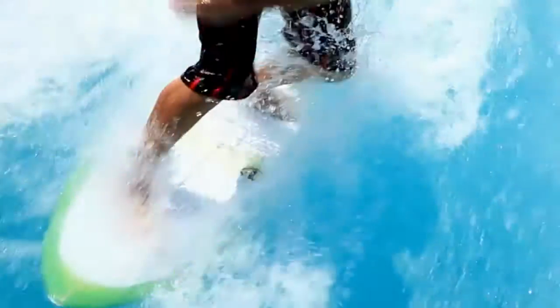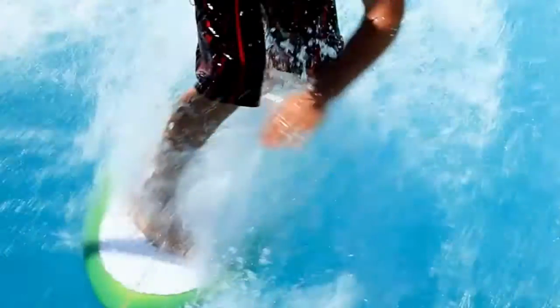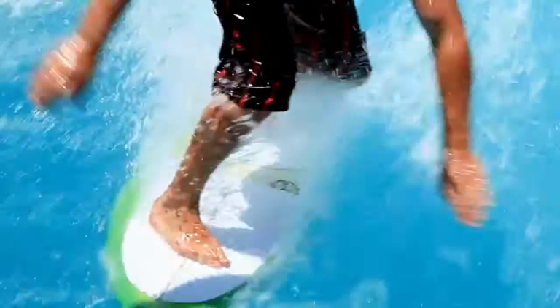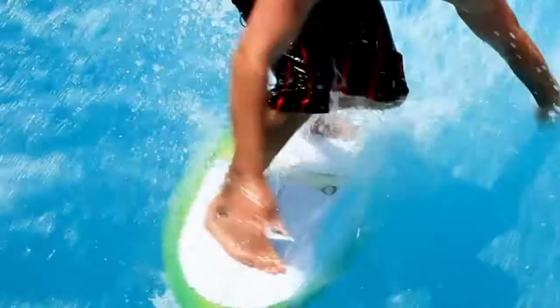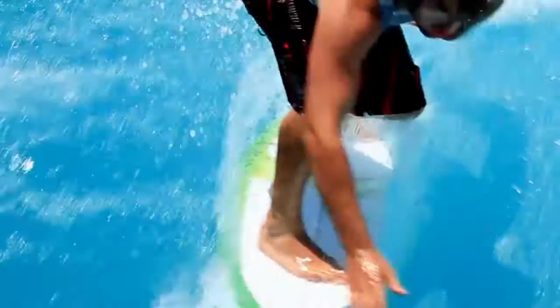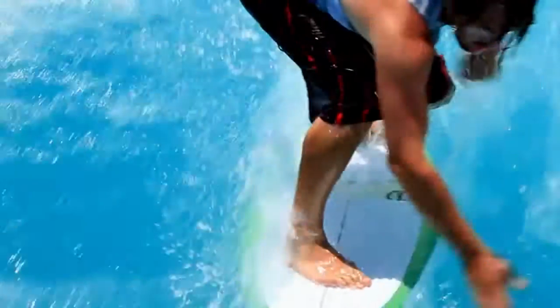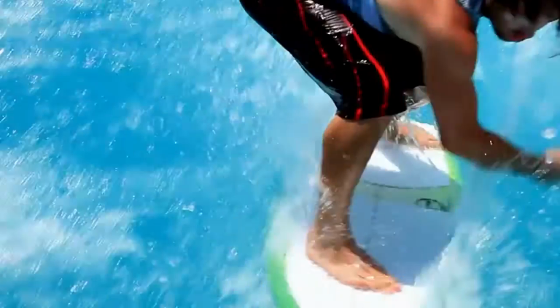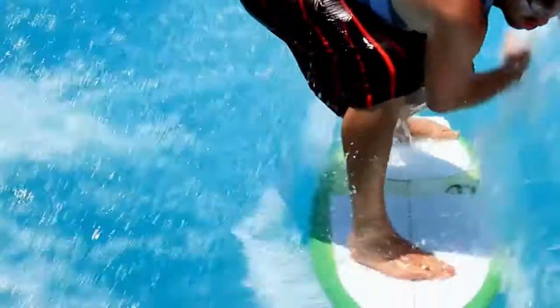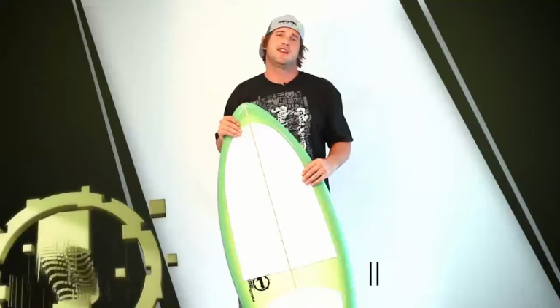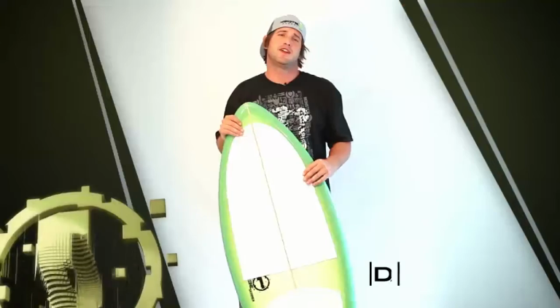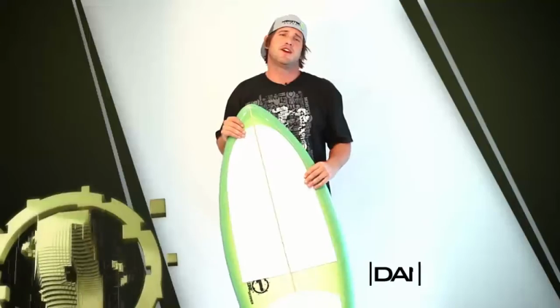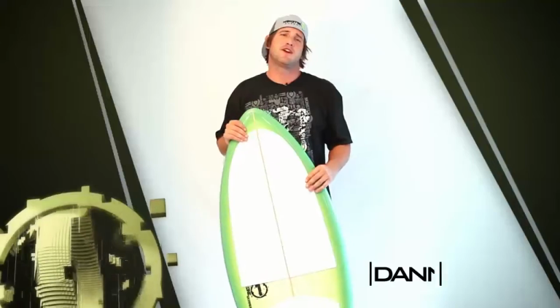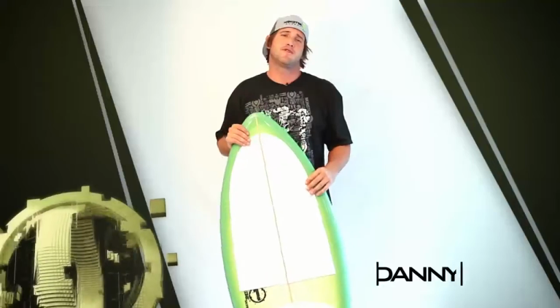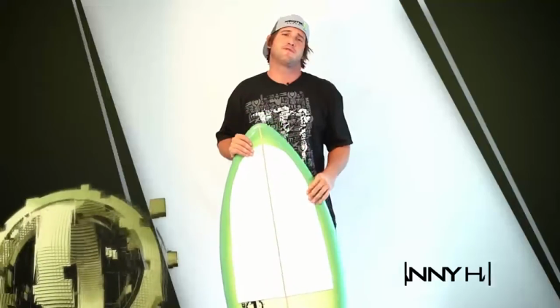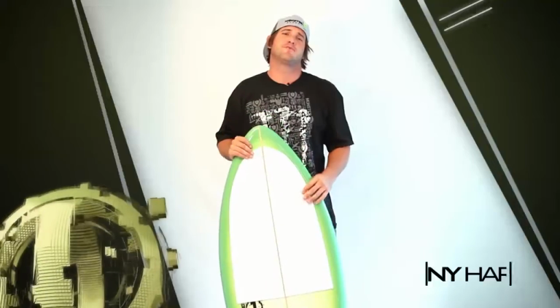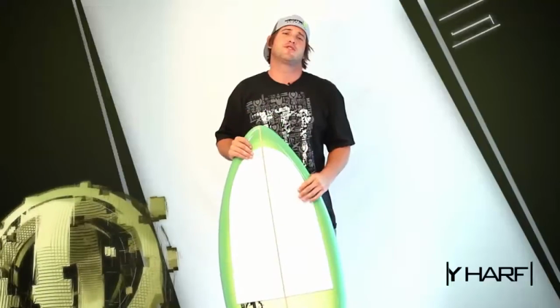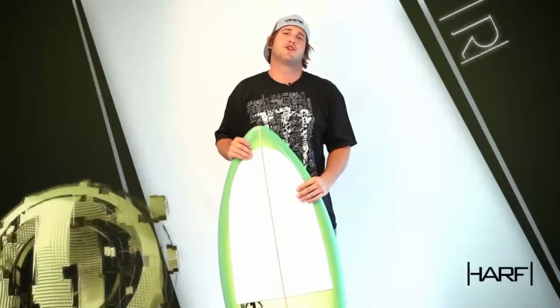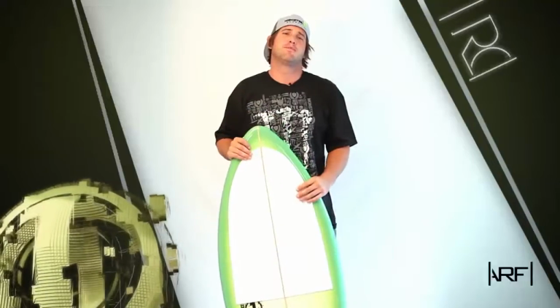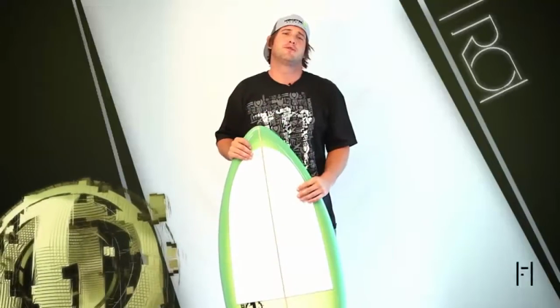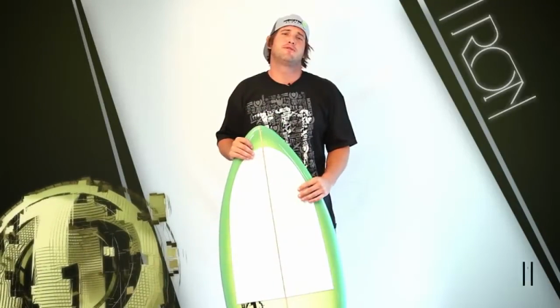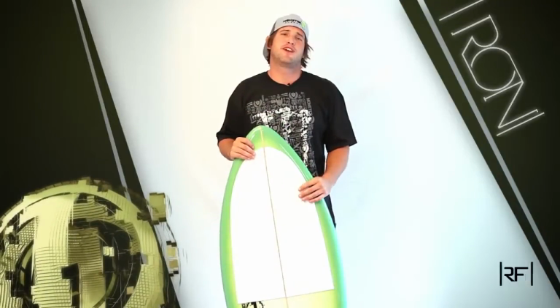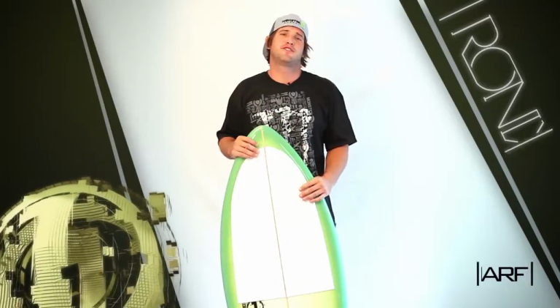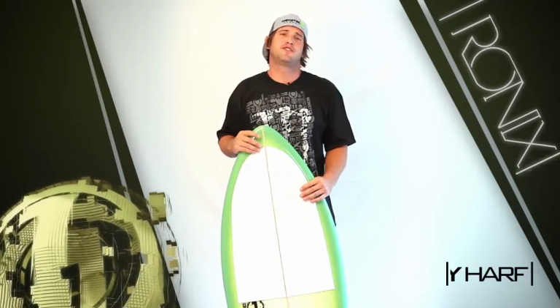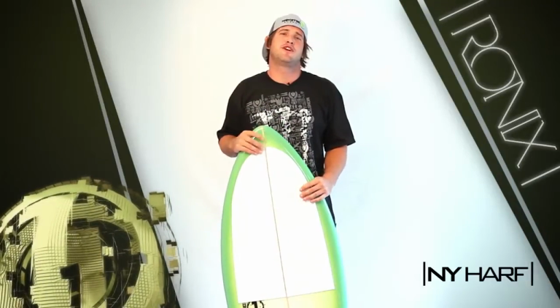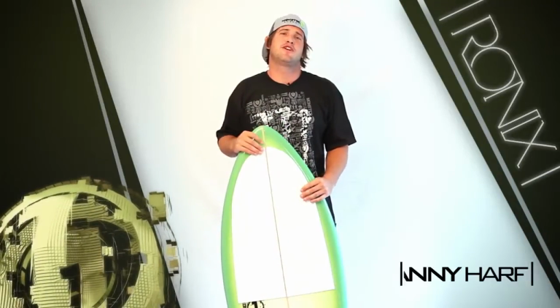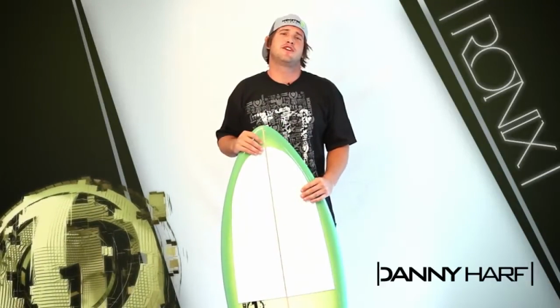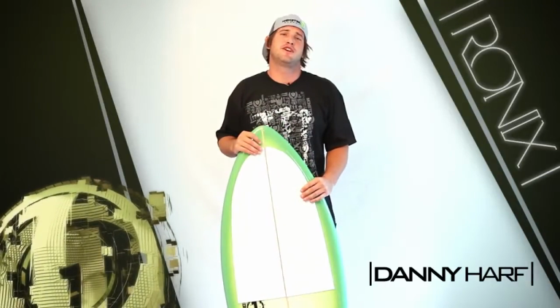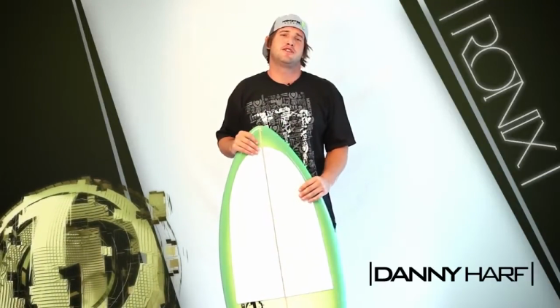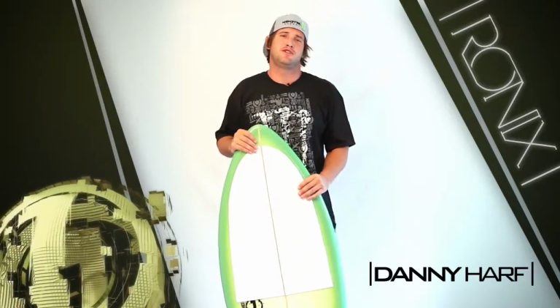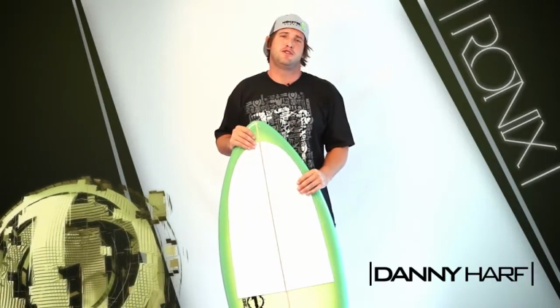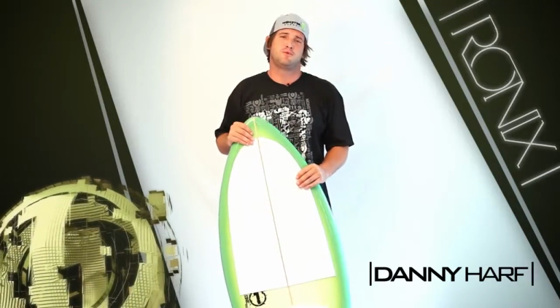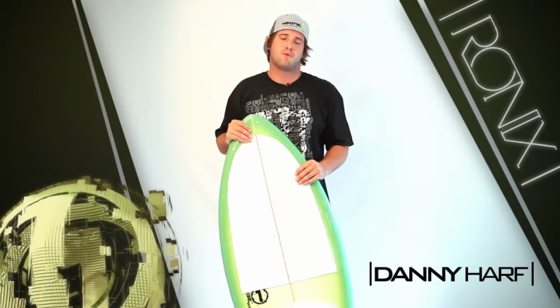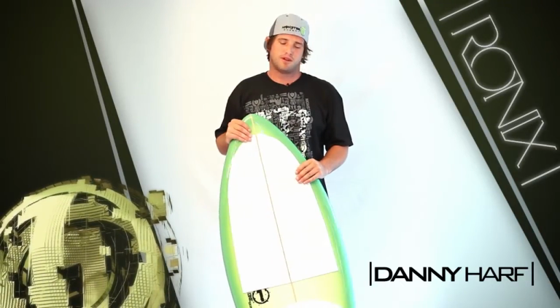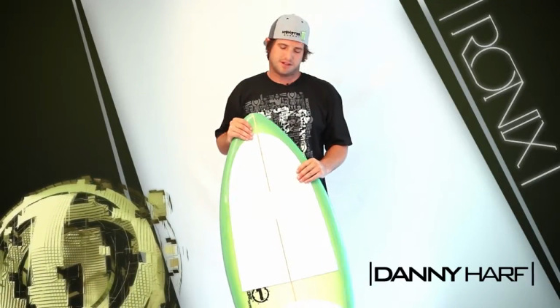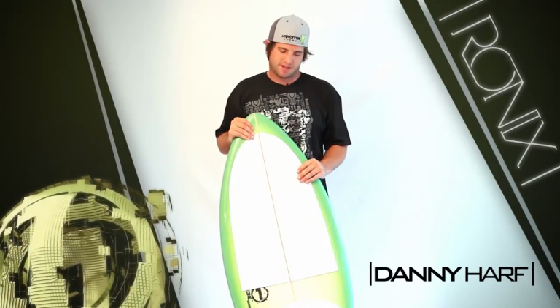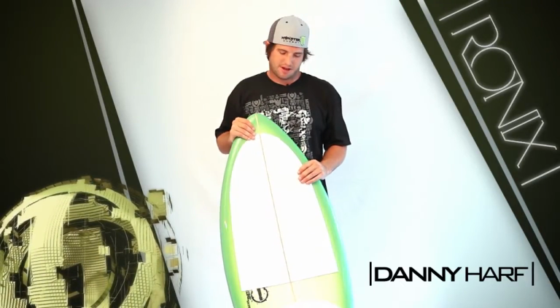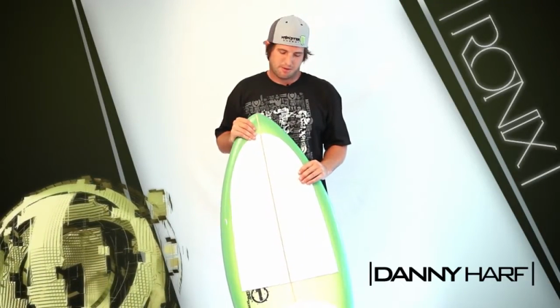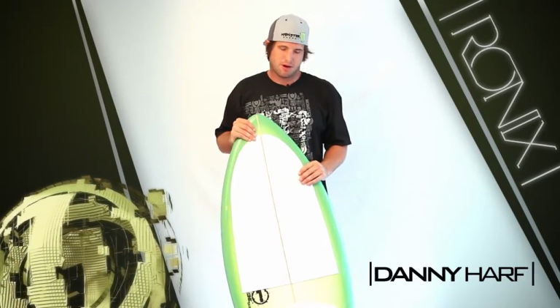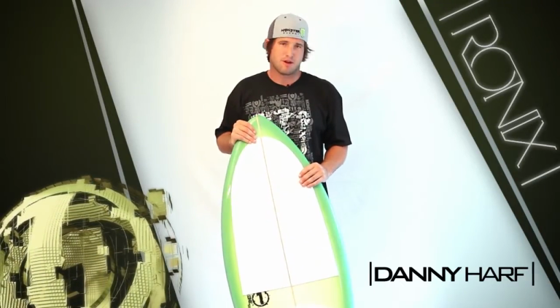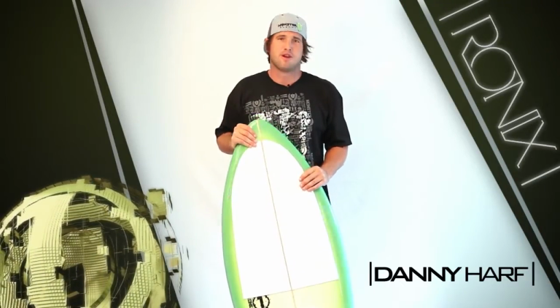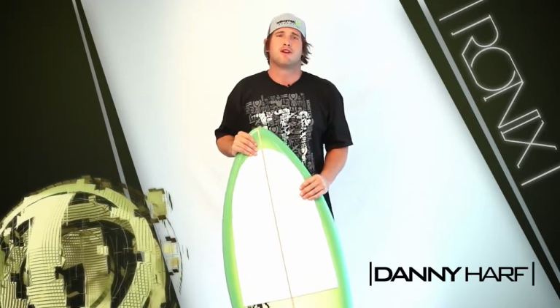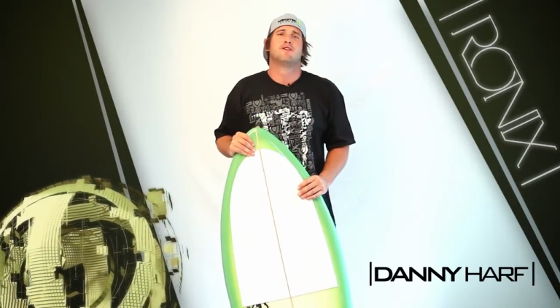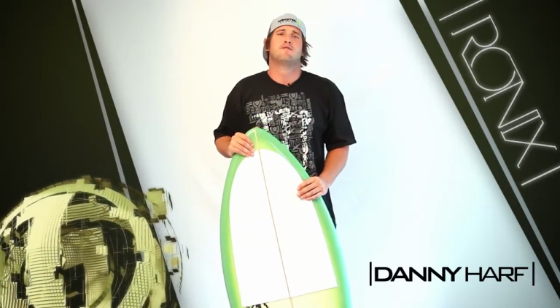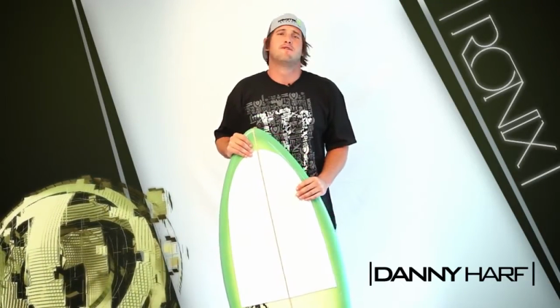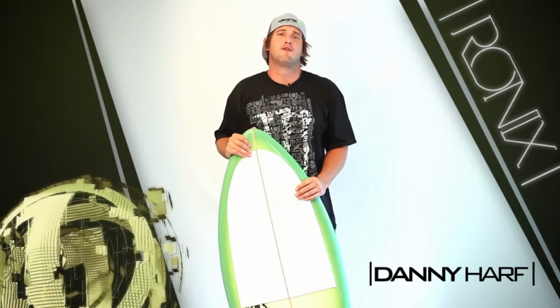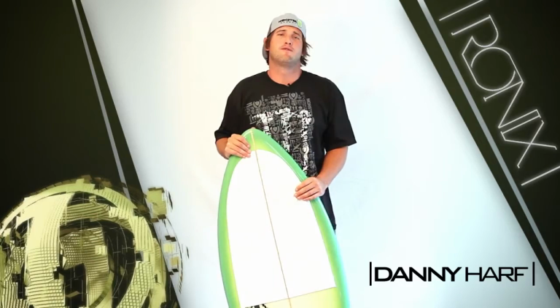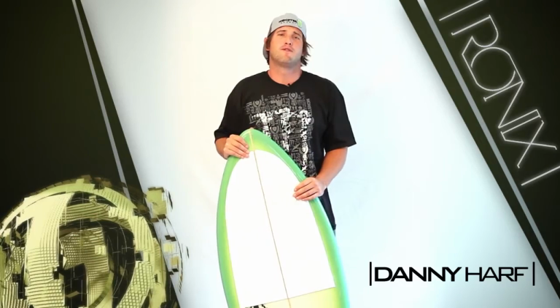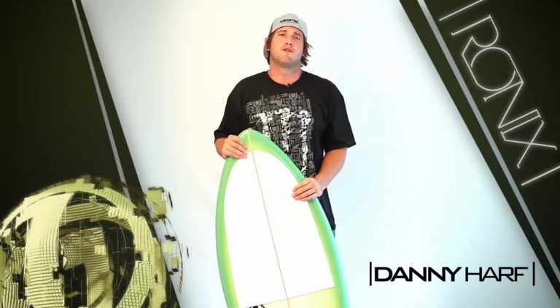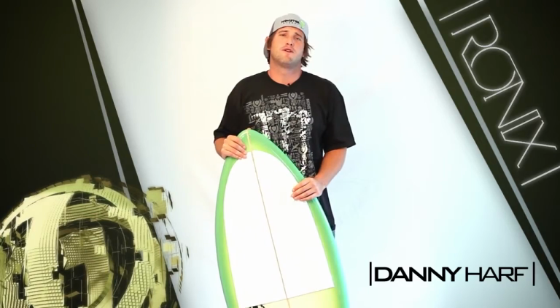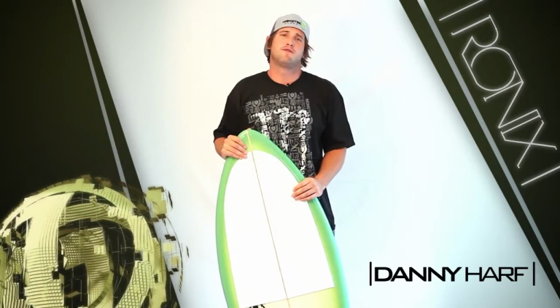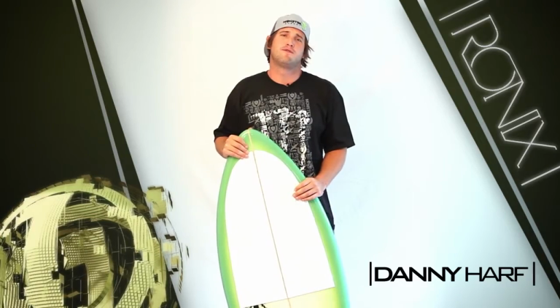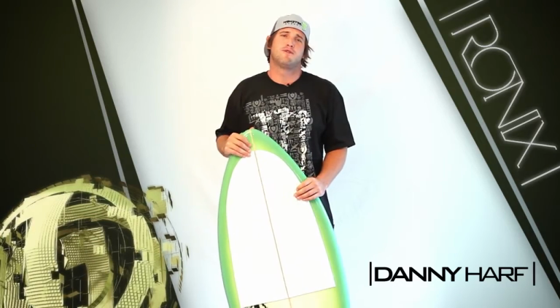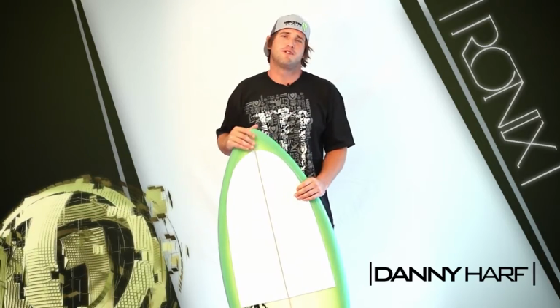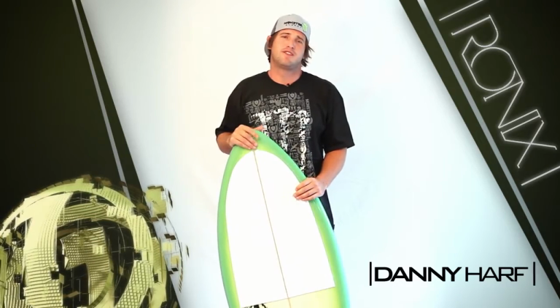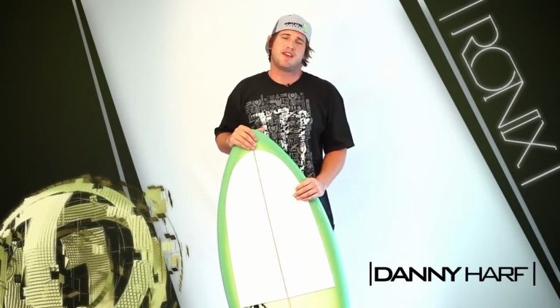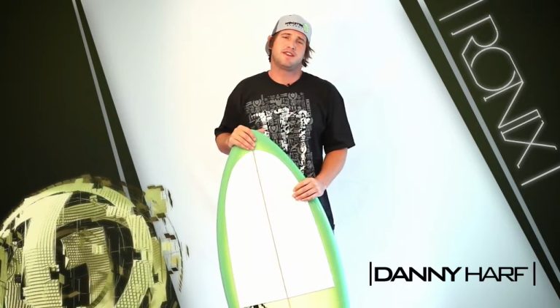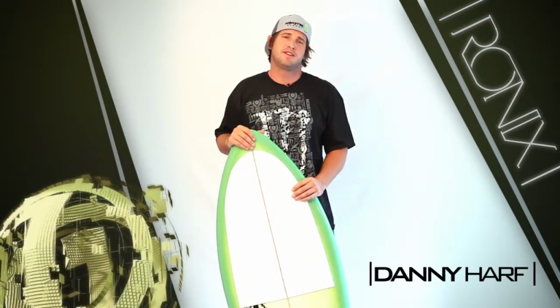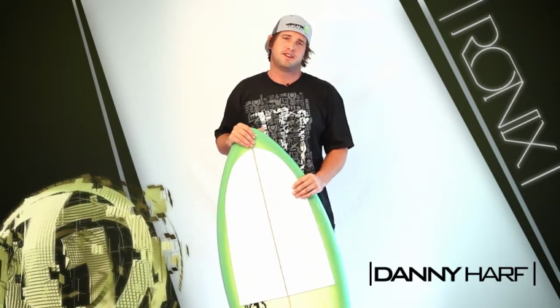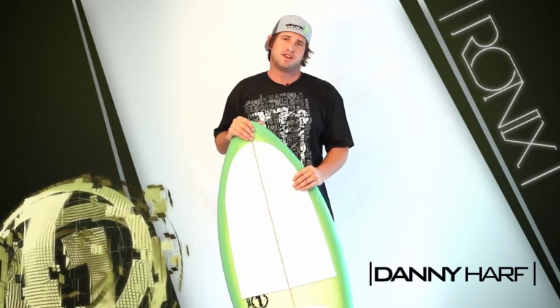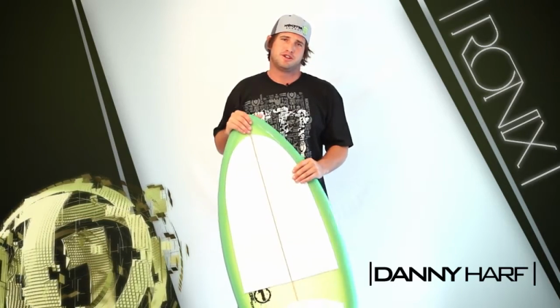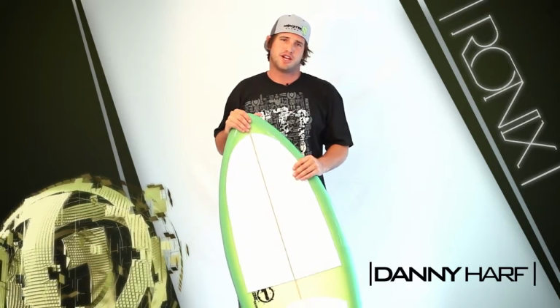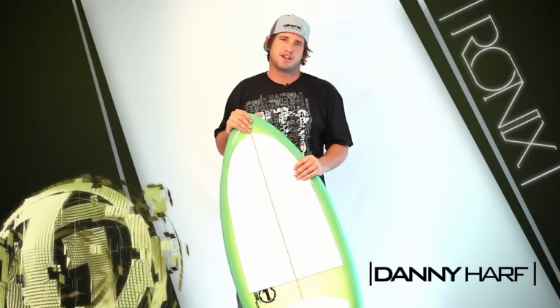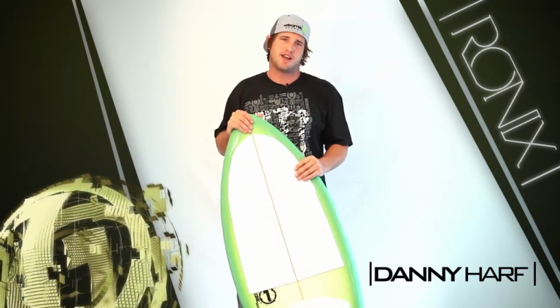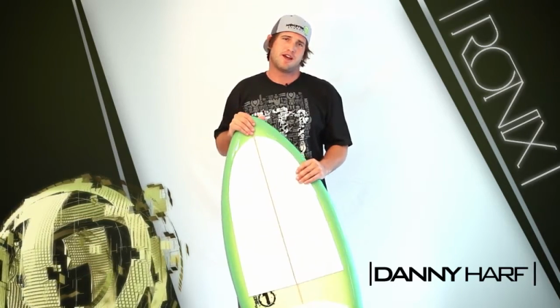Hey, I'm Danny Harf — go perfect your ollie on the new One Skimmer, available in 4.4 and 4.10. Check it out.